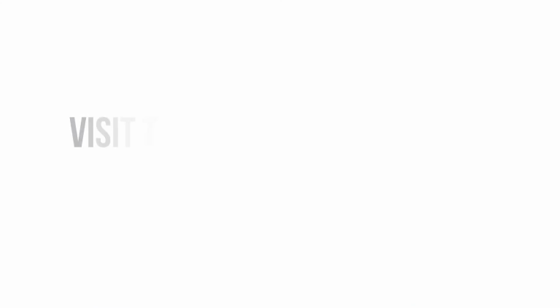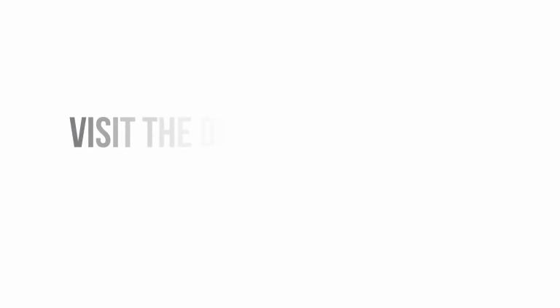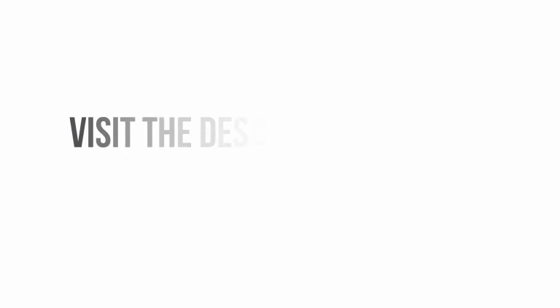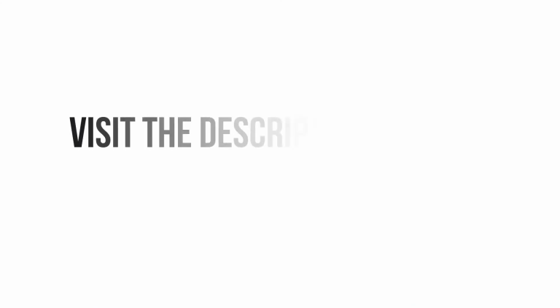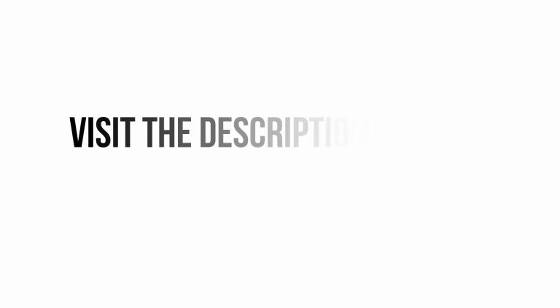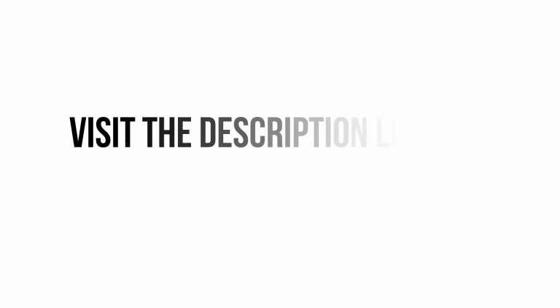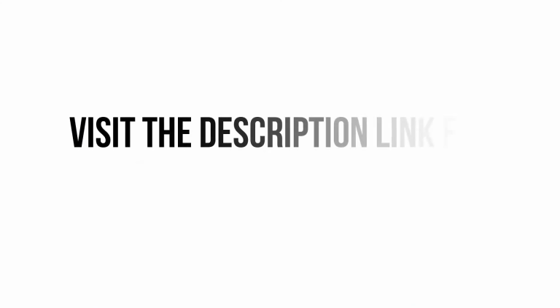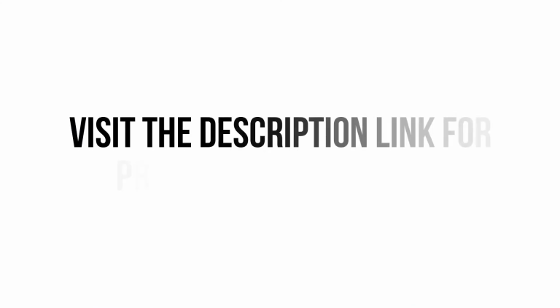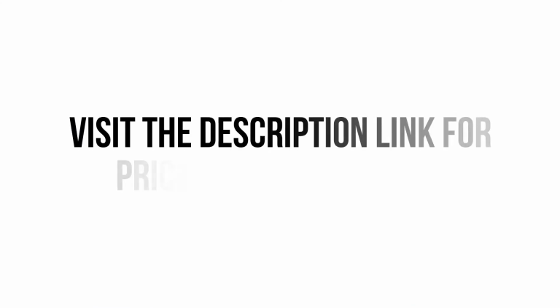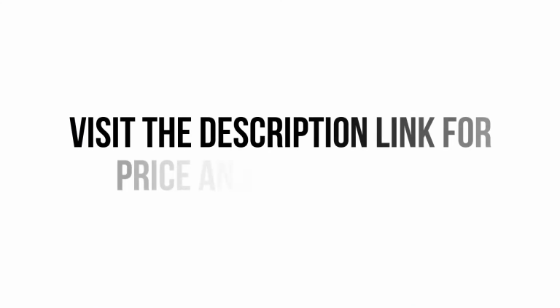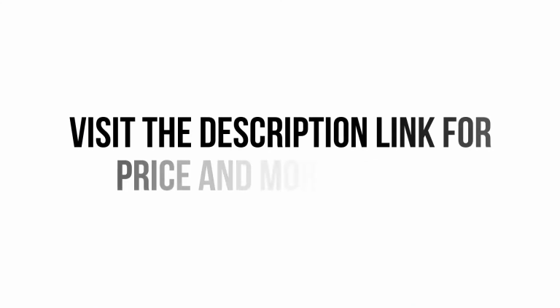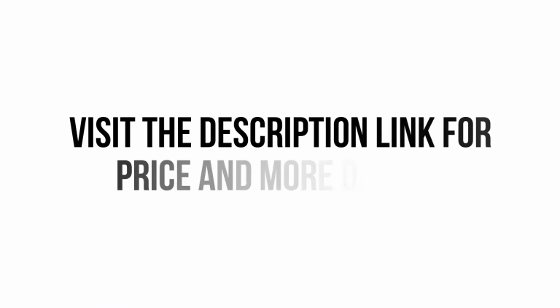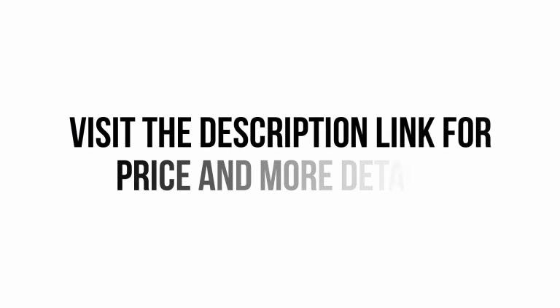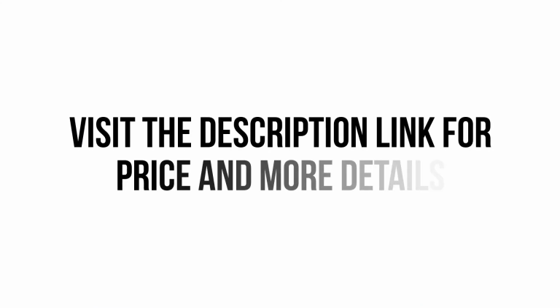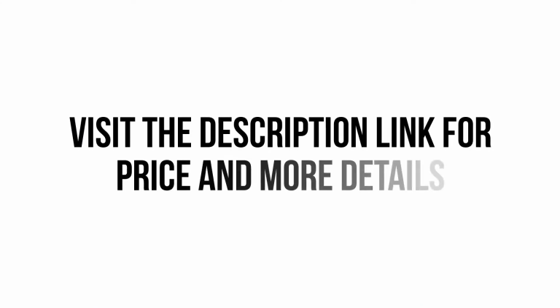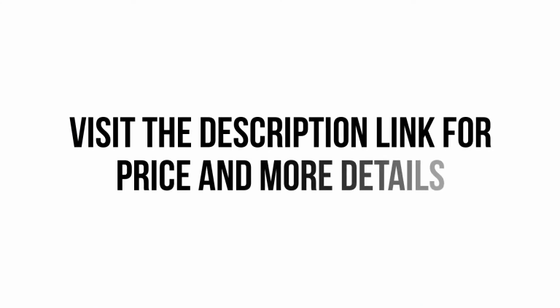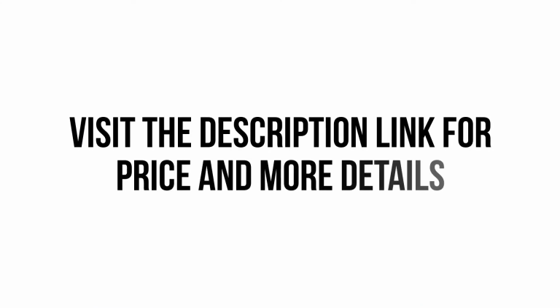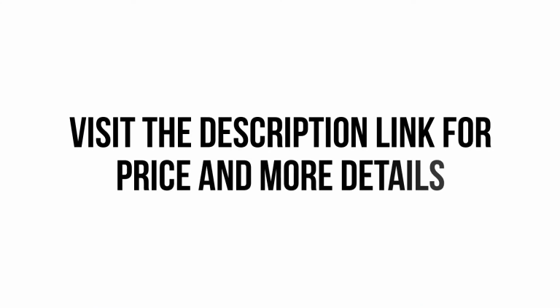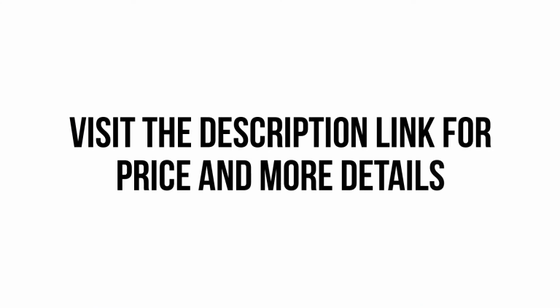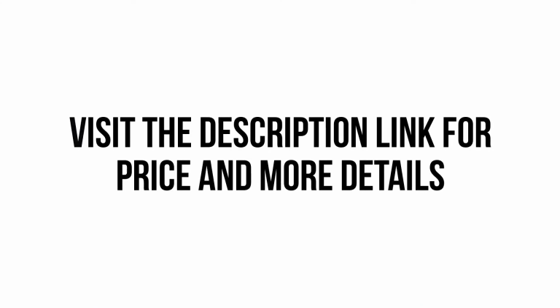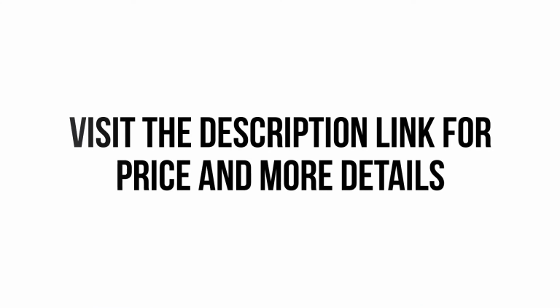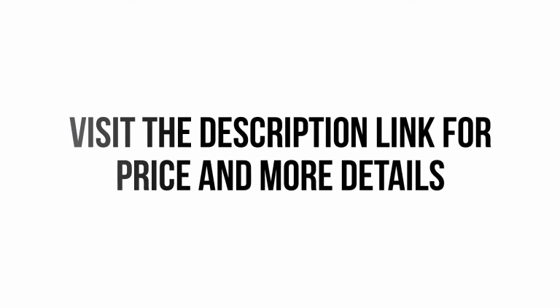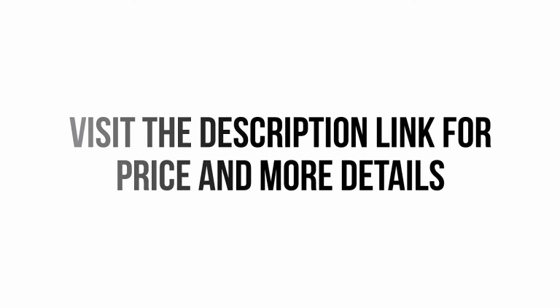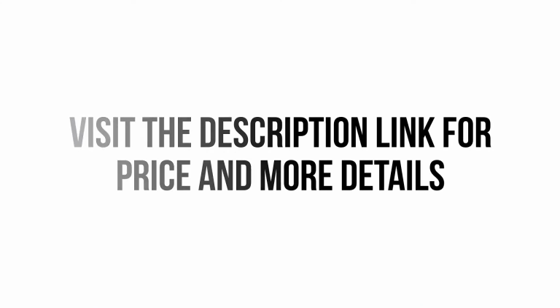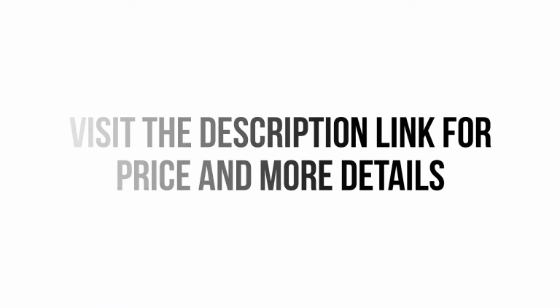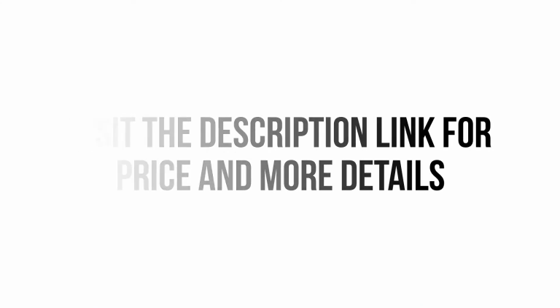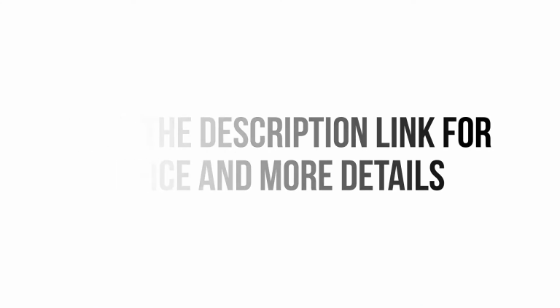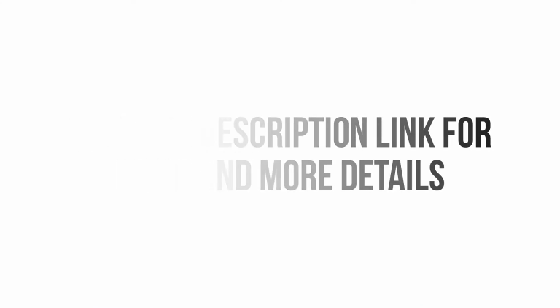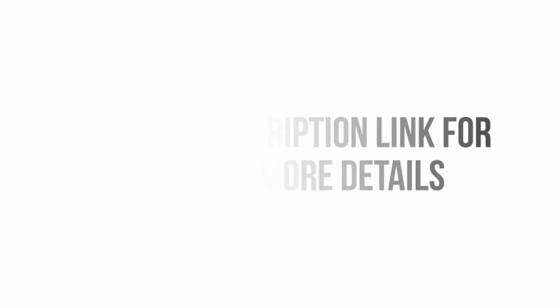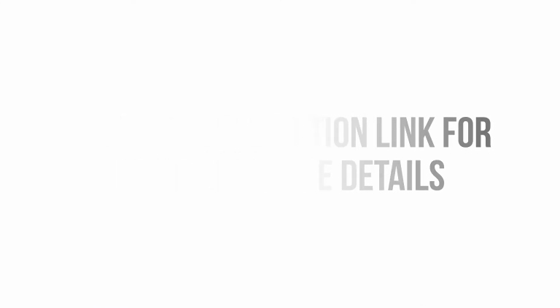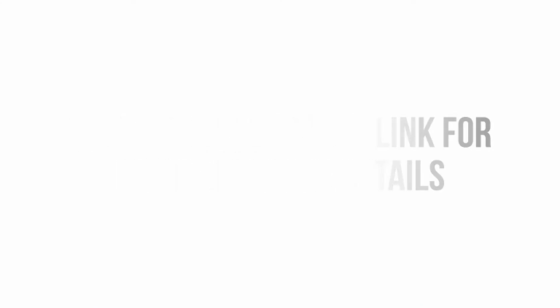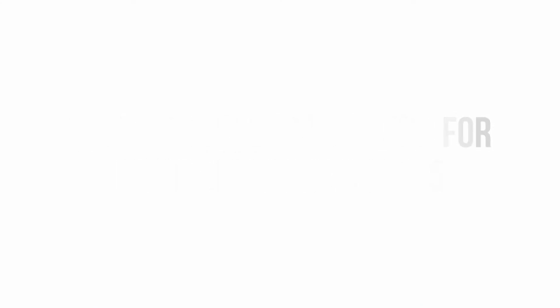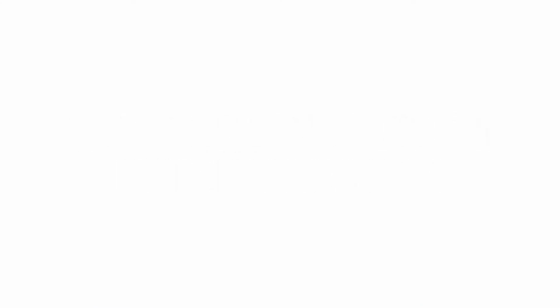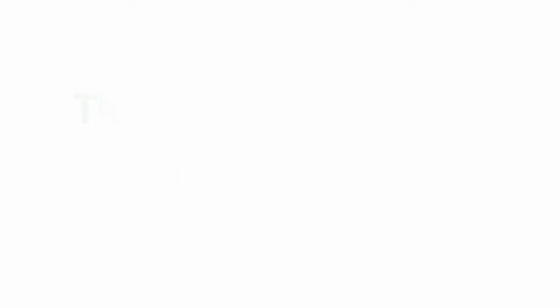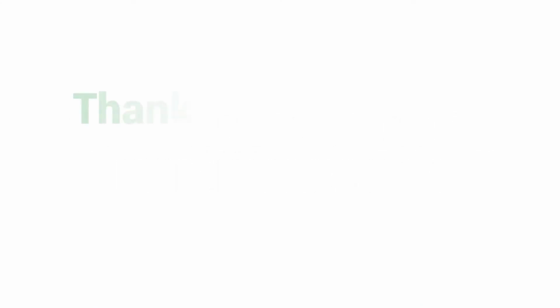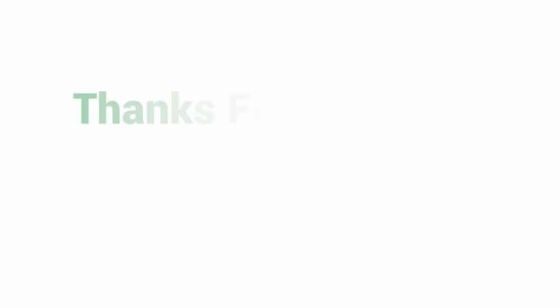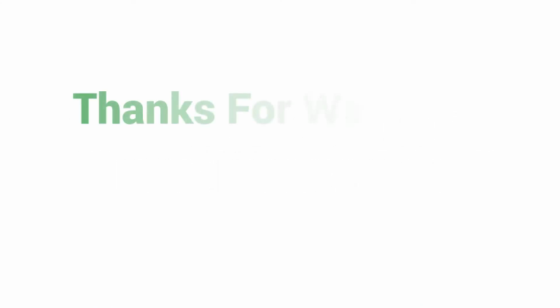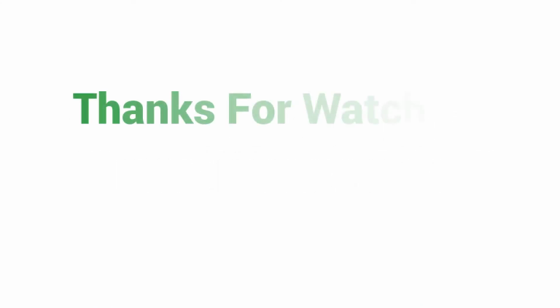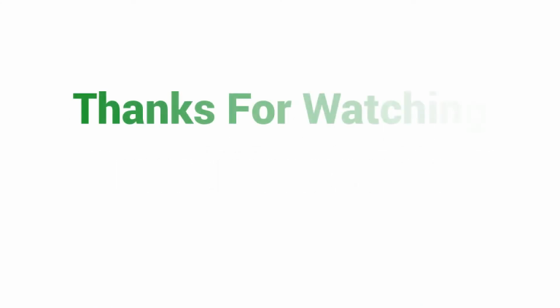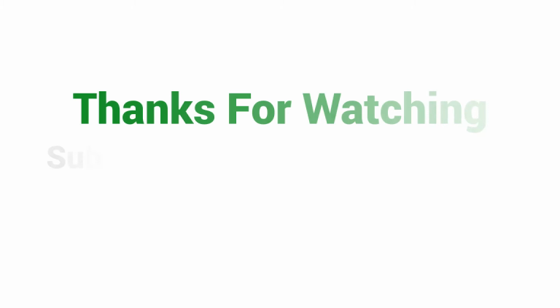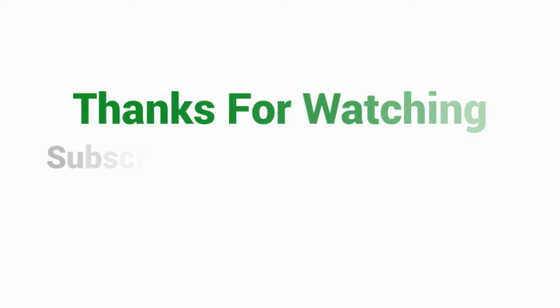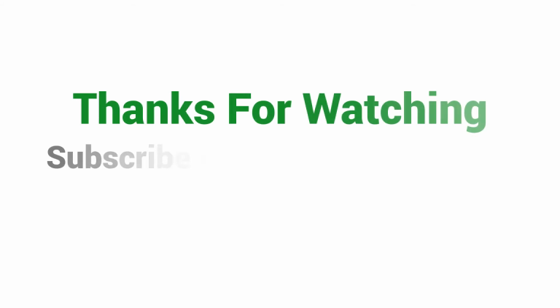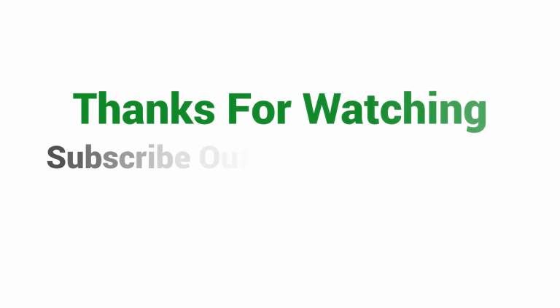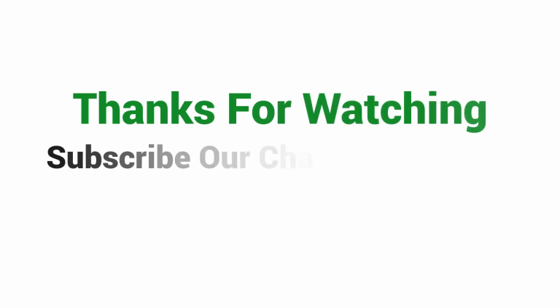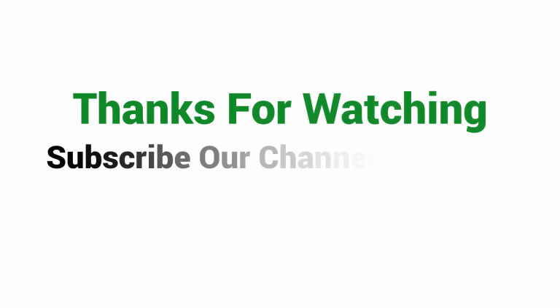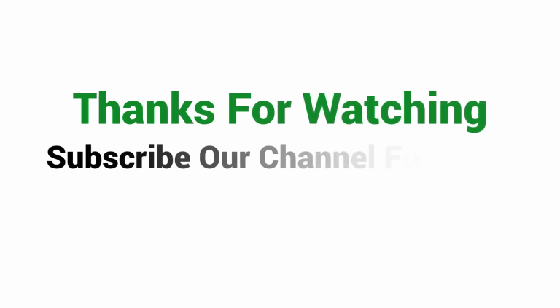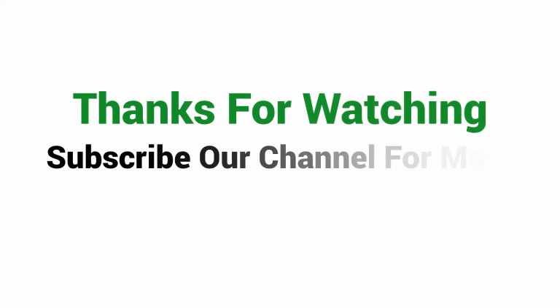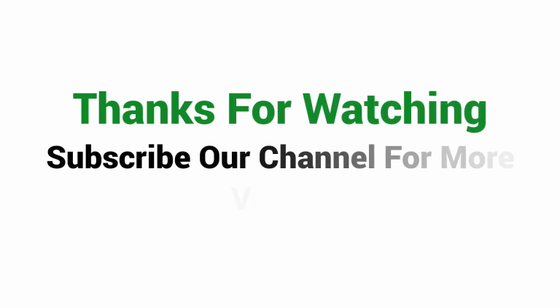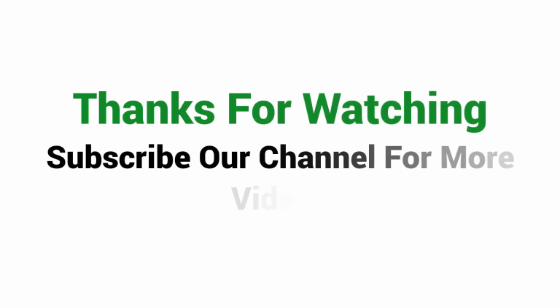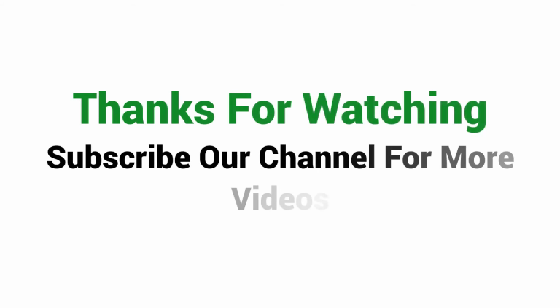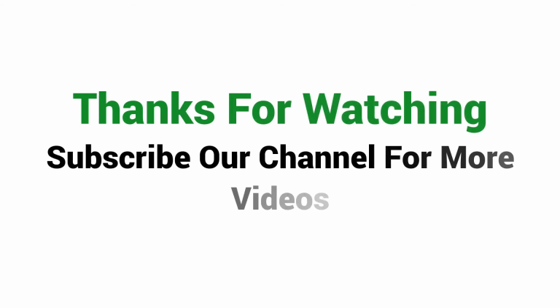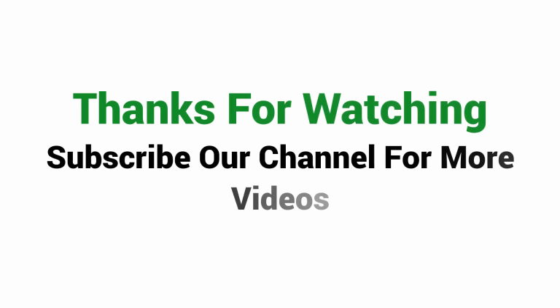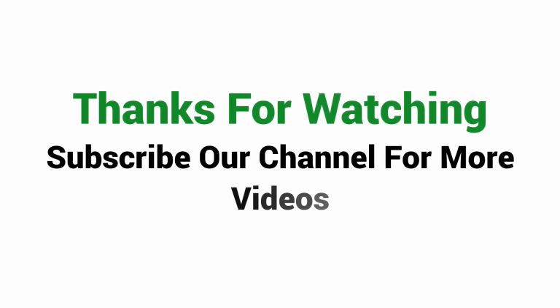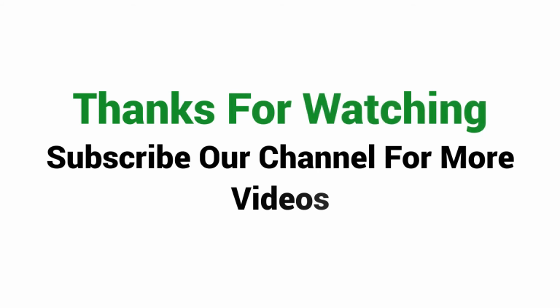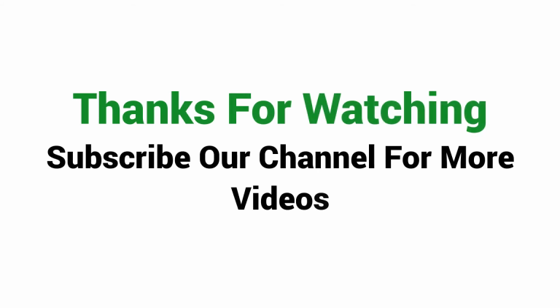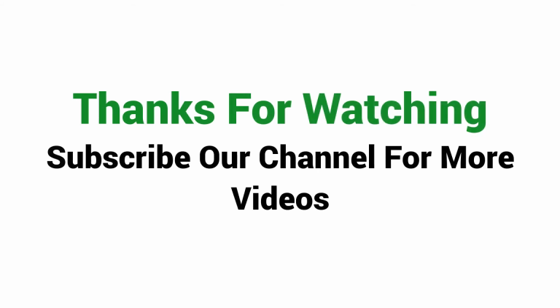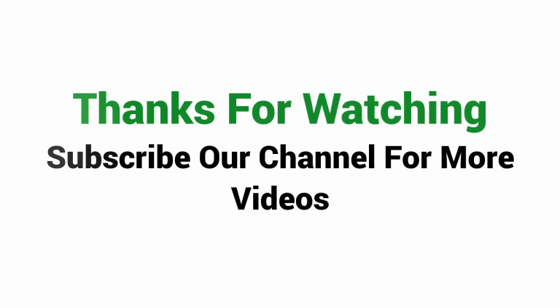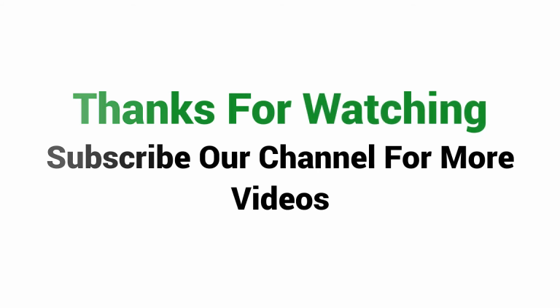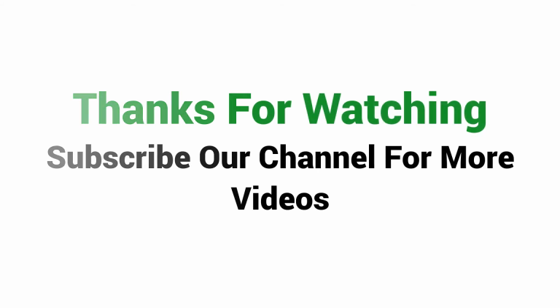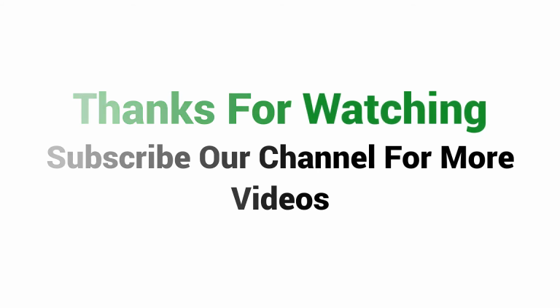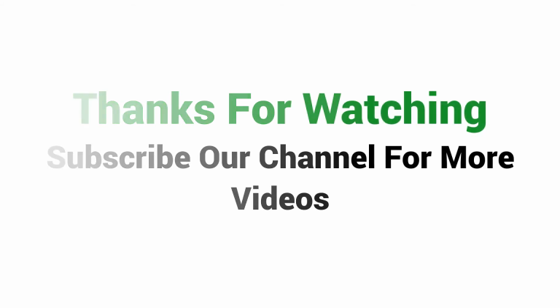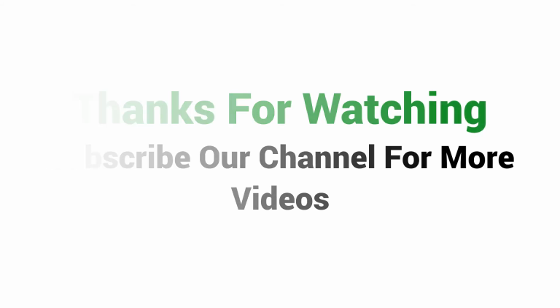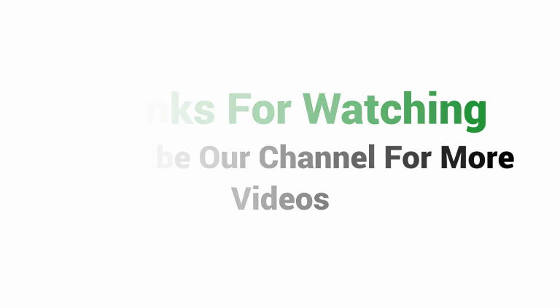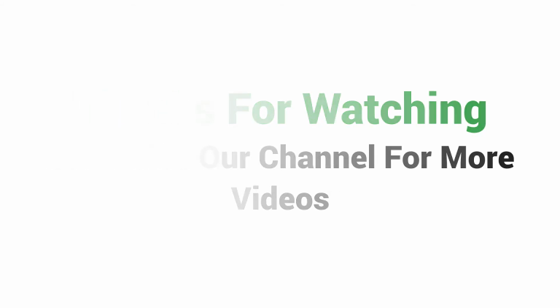Visit the description link for price and more details. Thanks for watching, subscribe our channel for more videos.